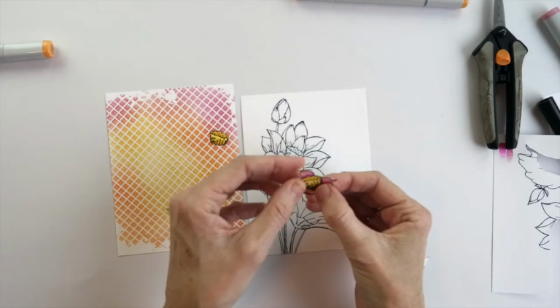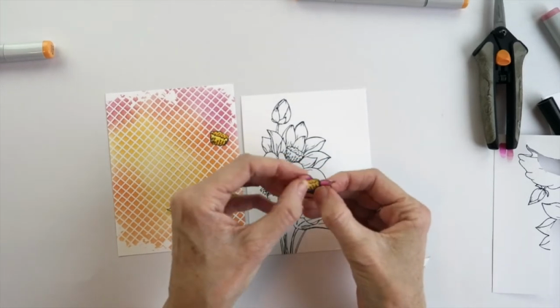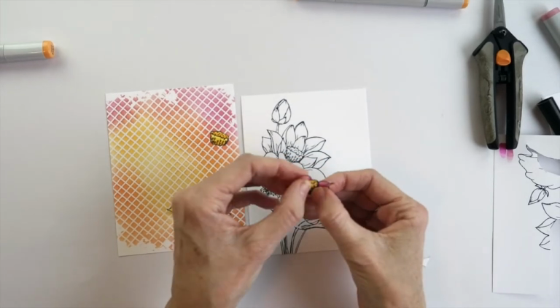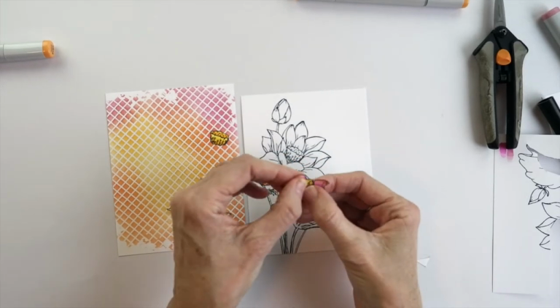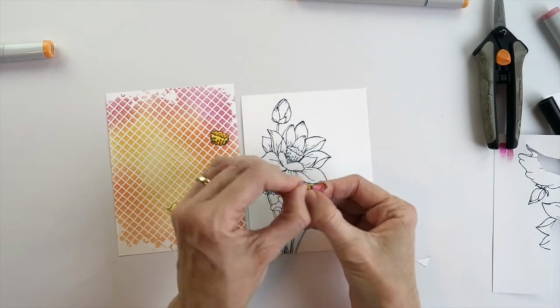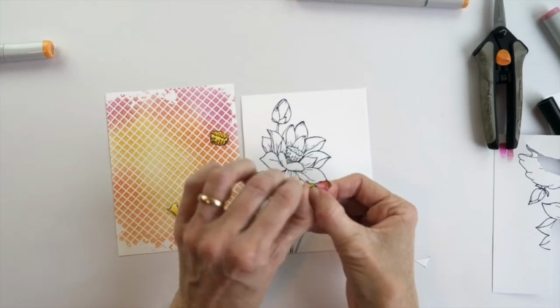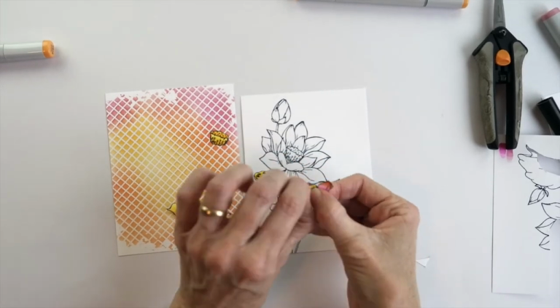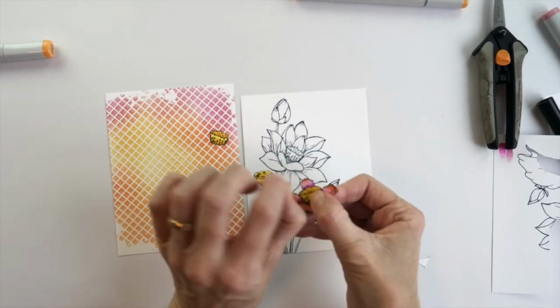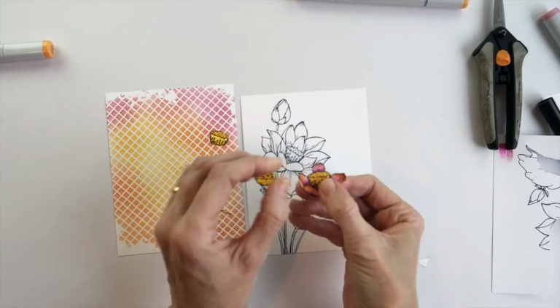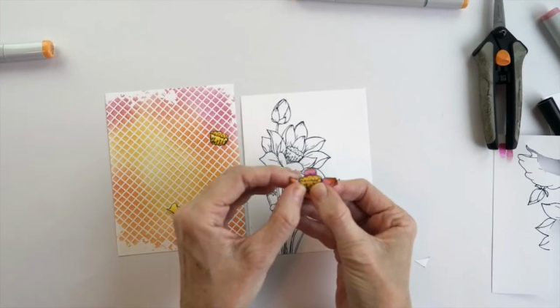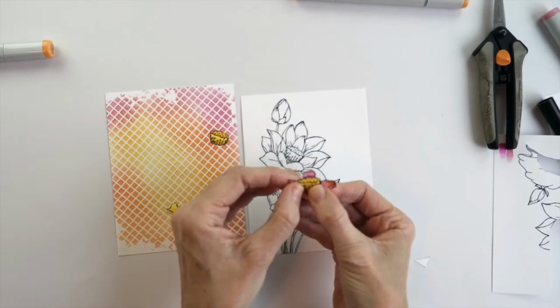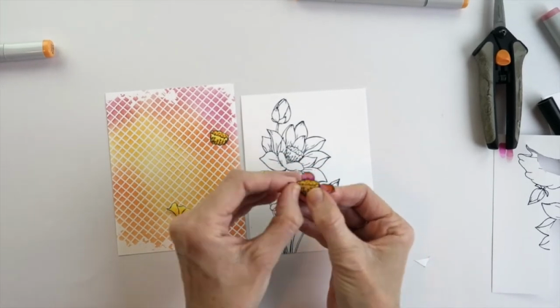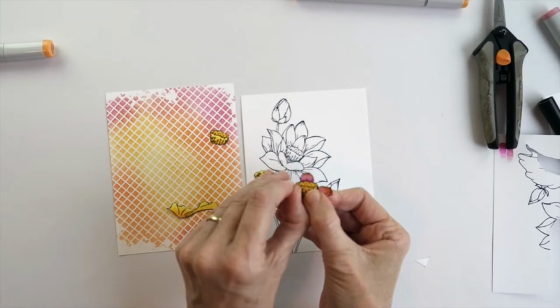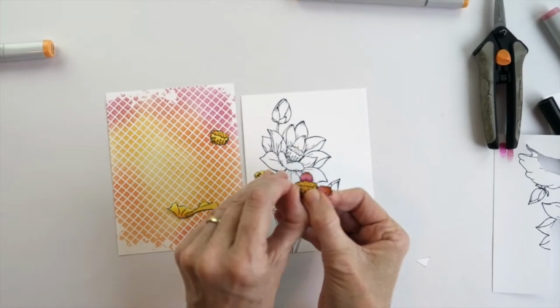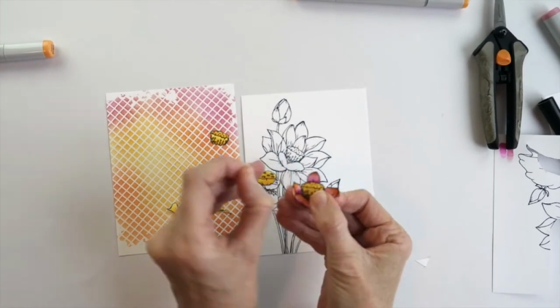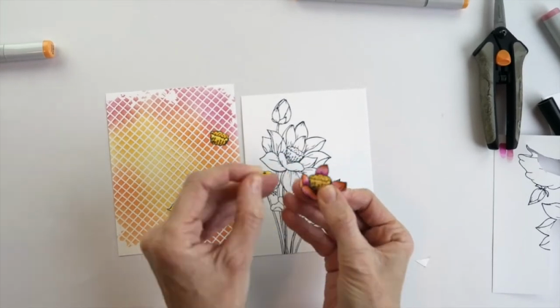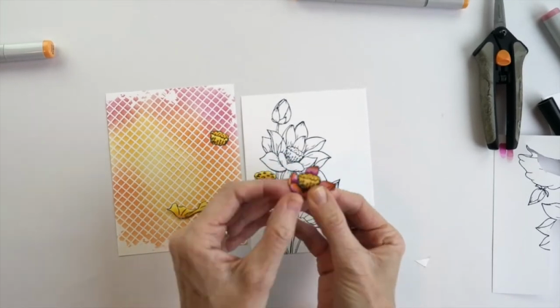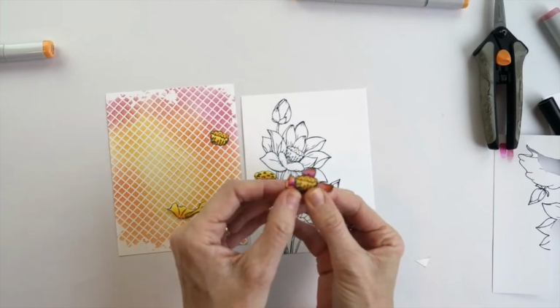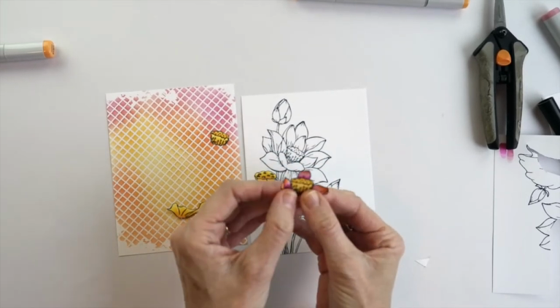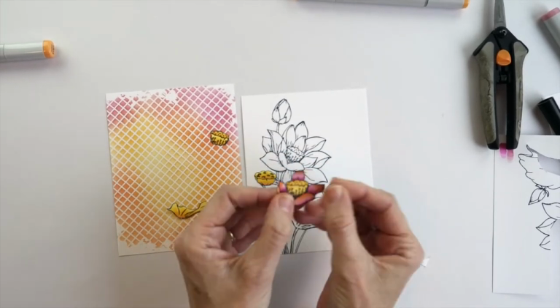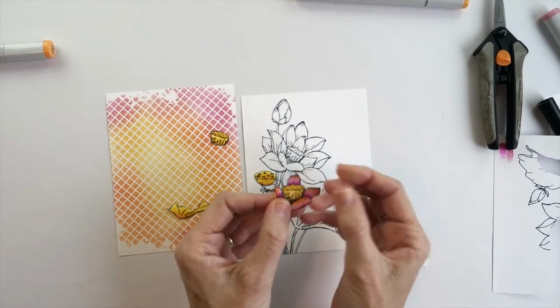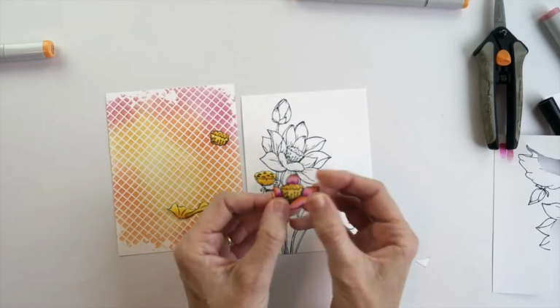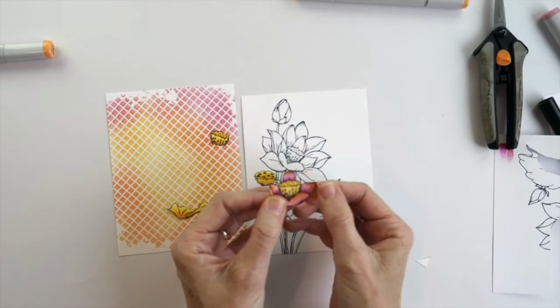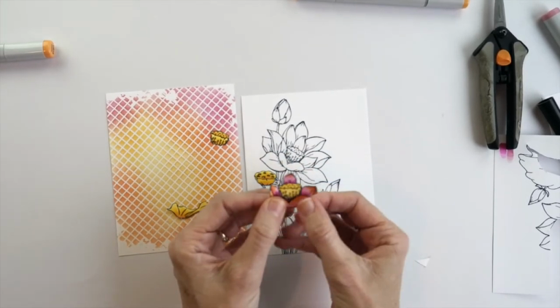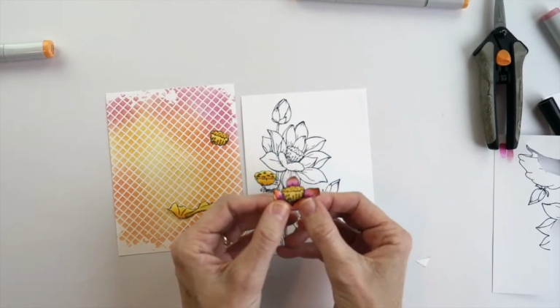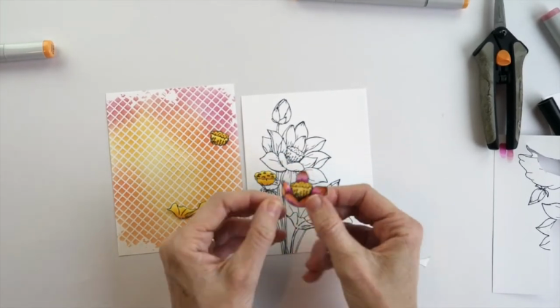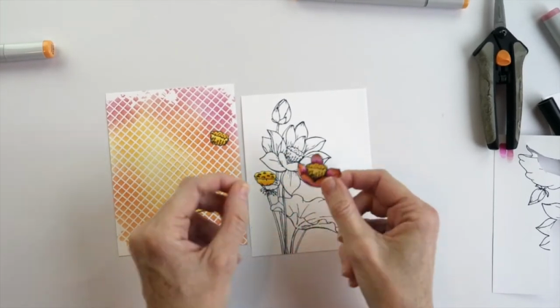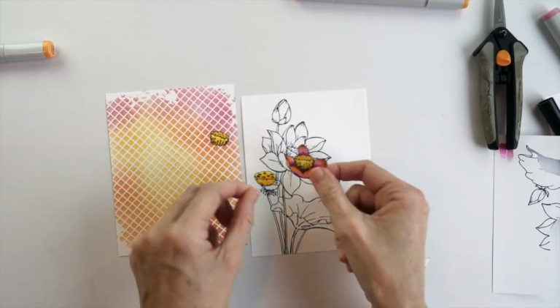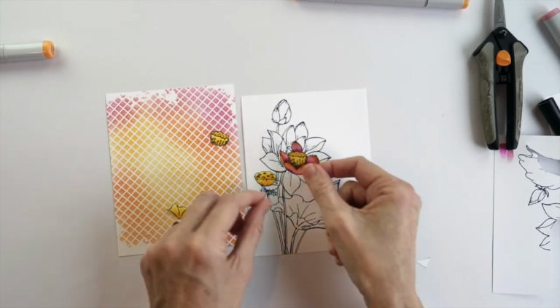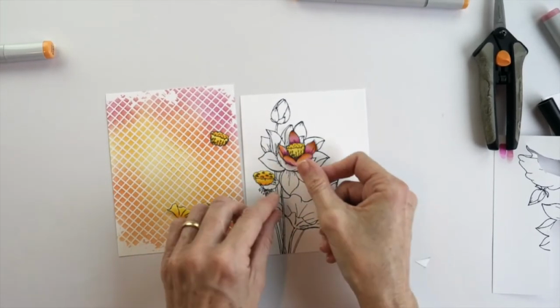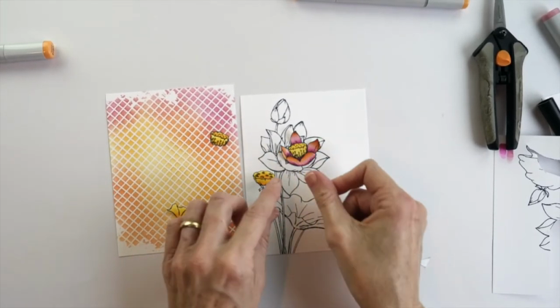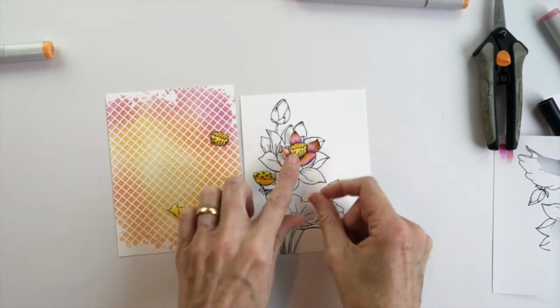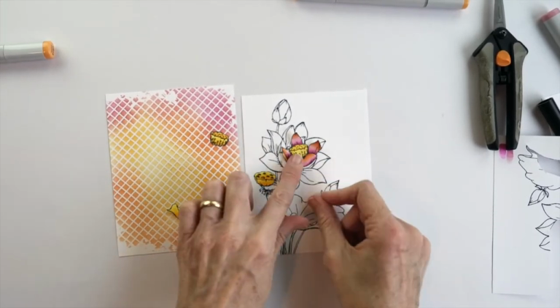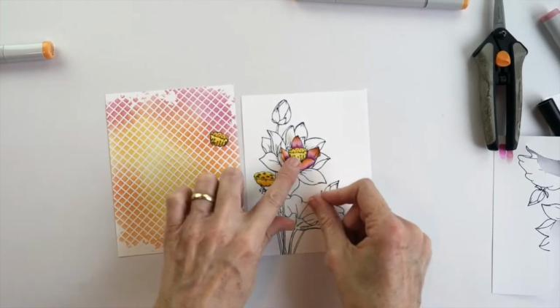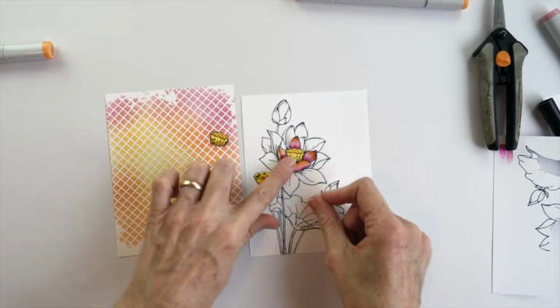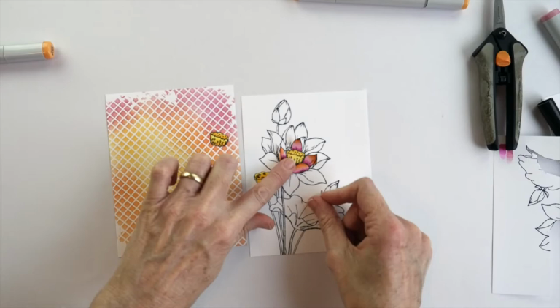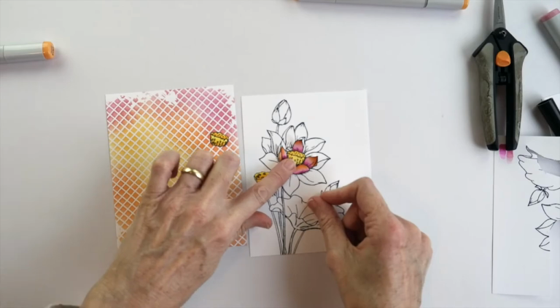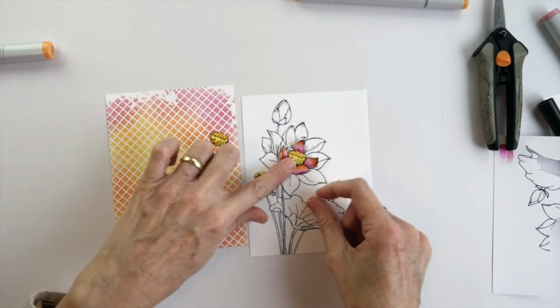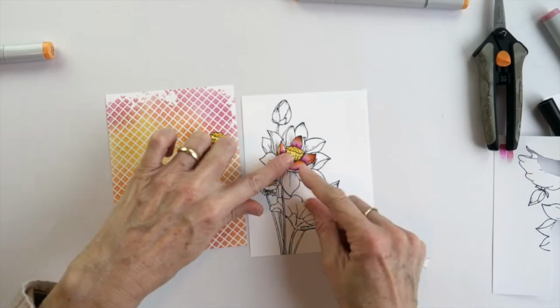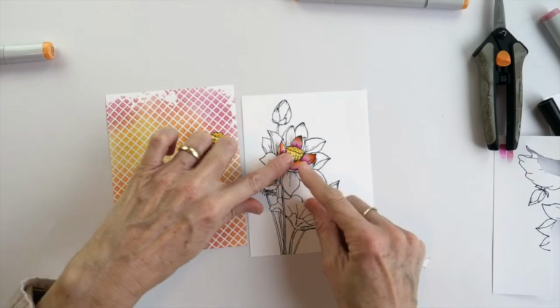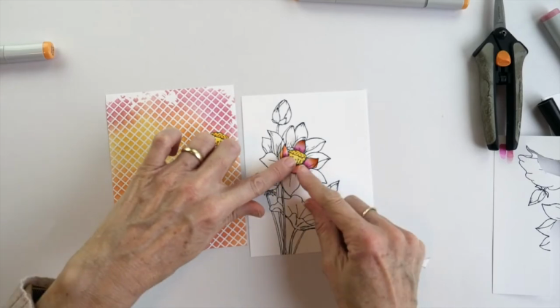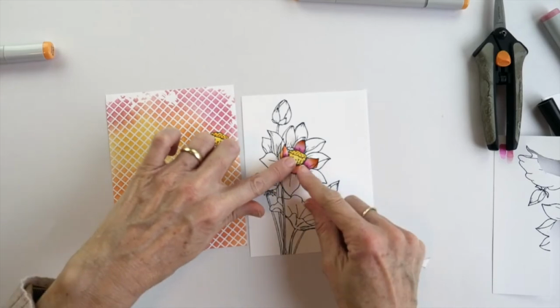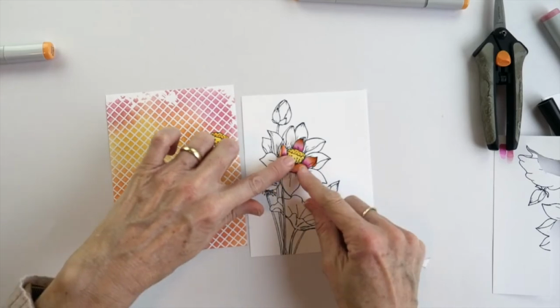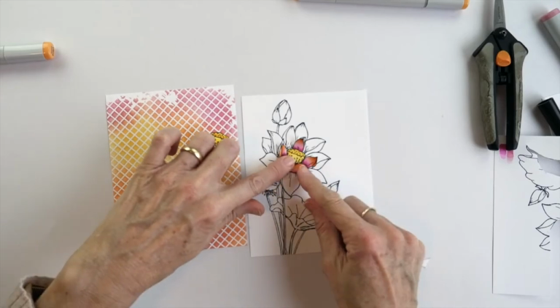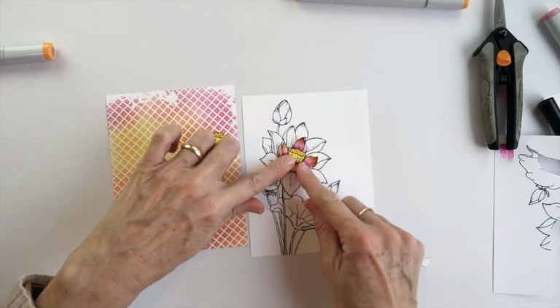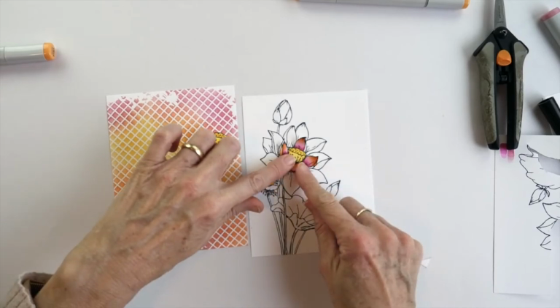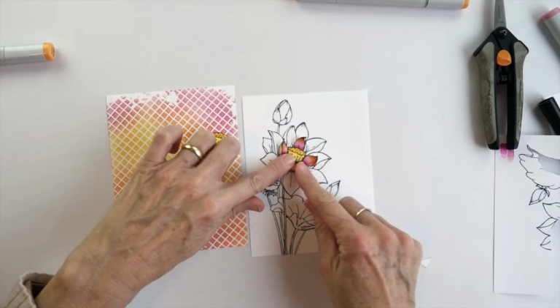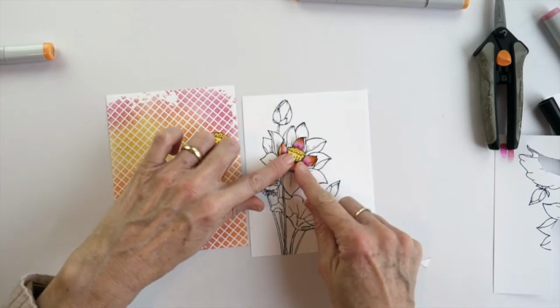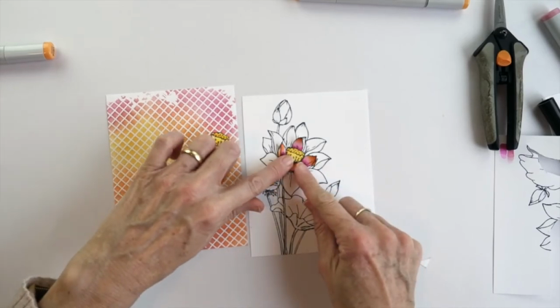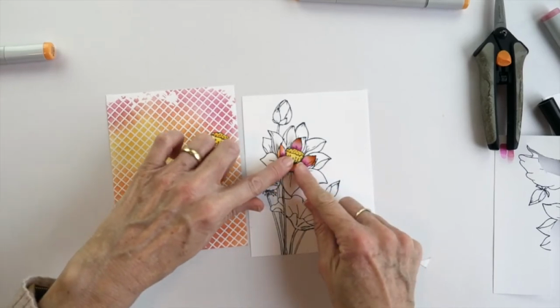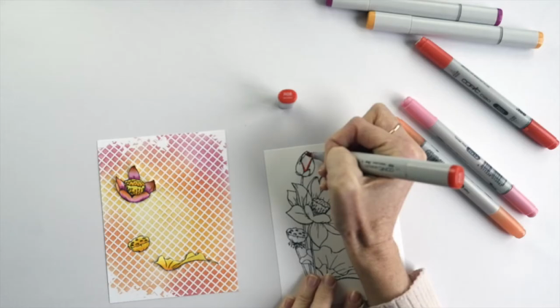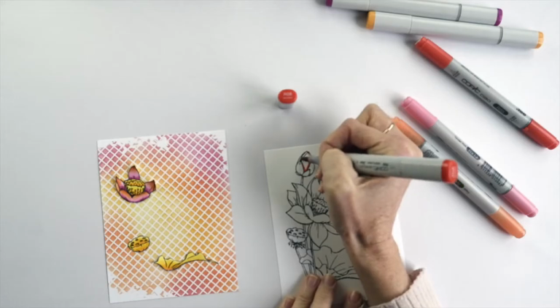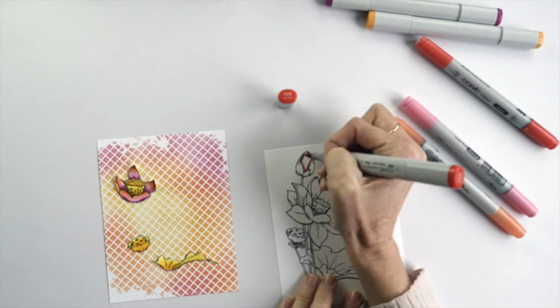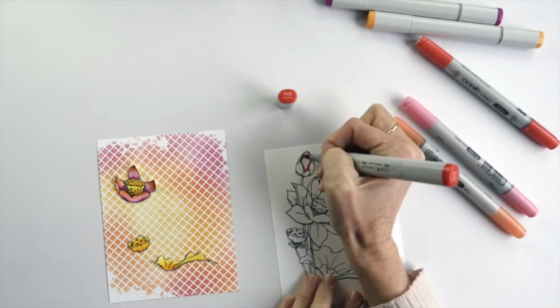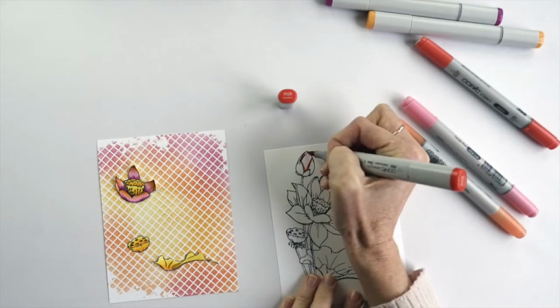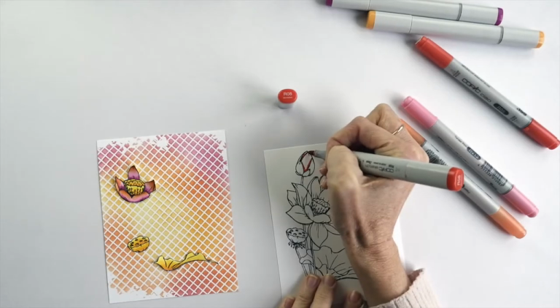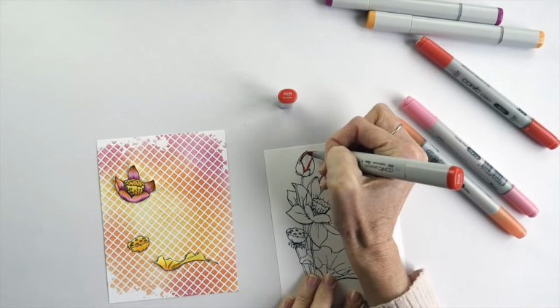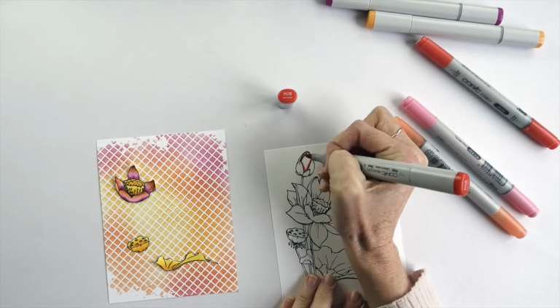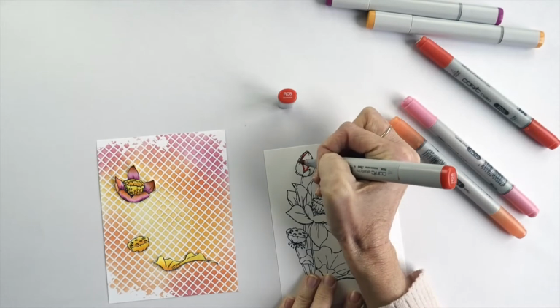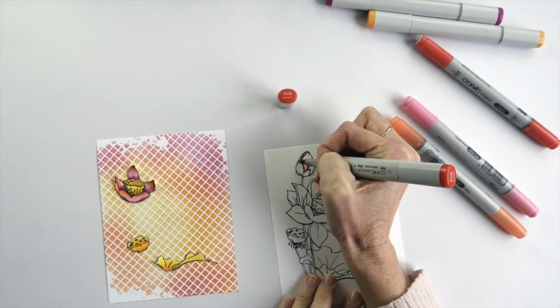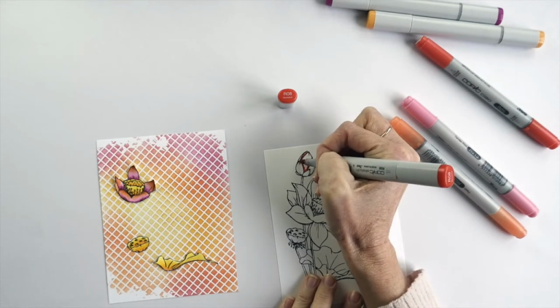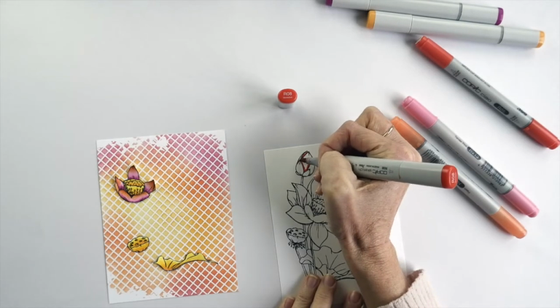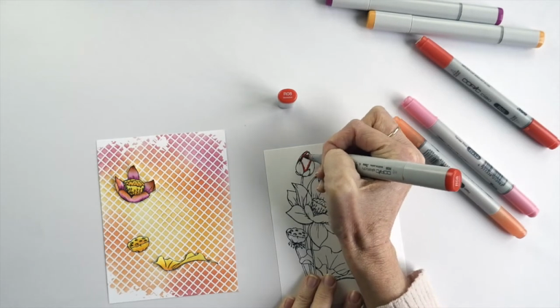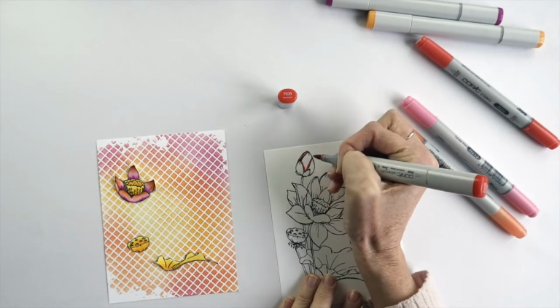In most flowers, buds are always darker than open blooms, and so I've used the darkest of my colours to colour the two buds.